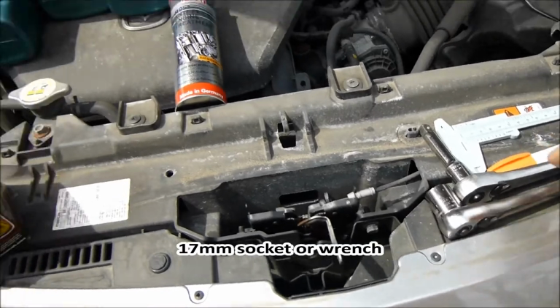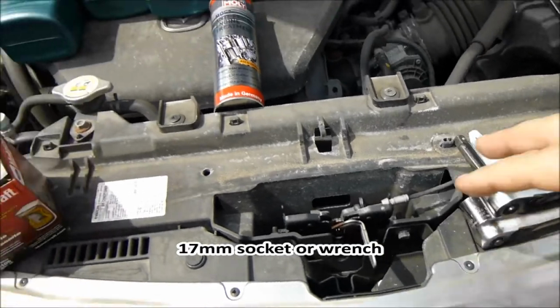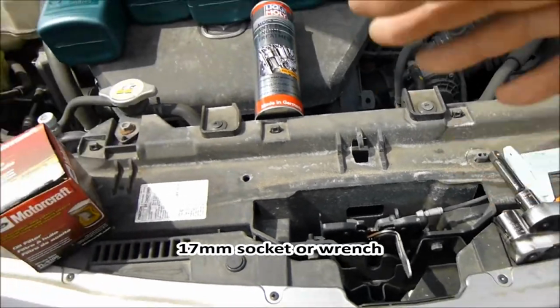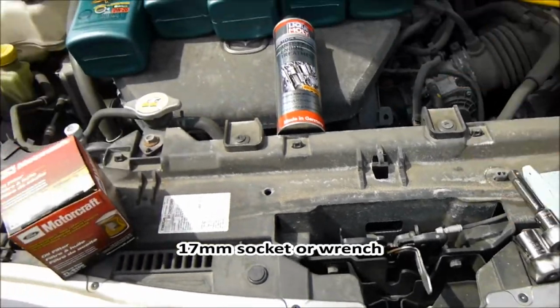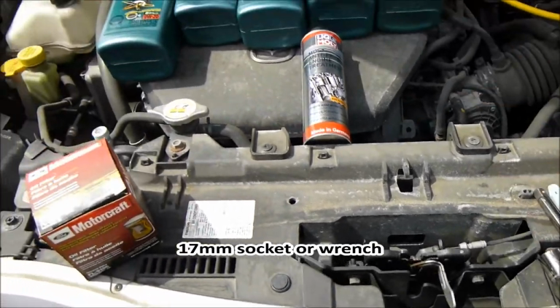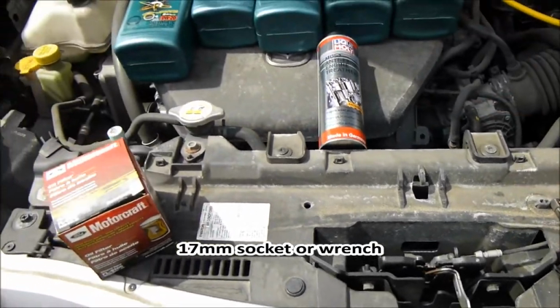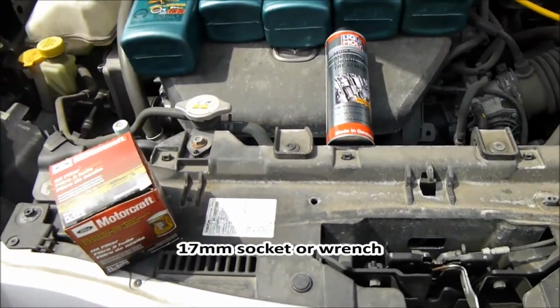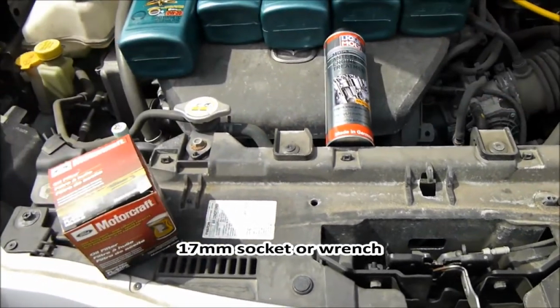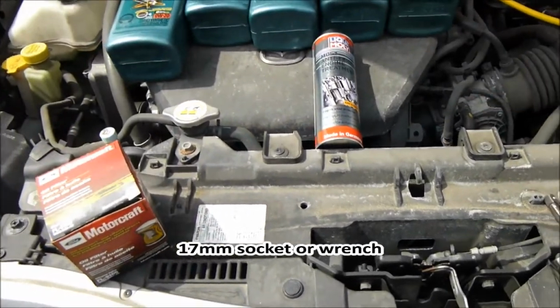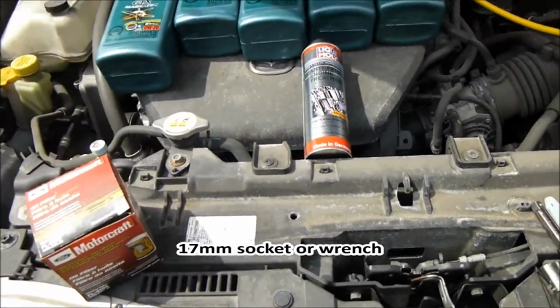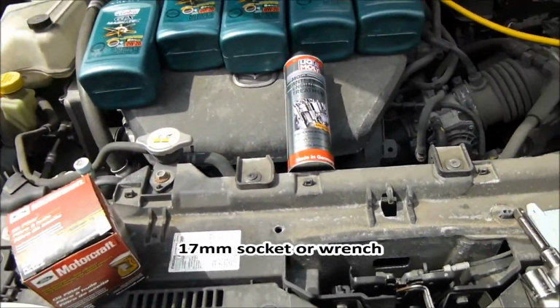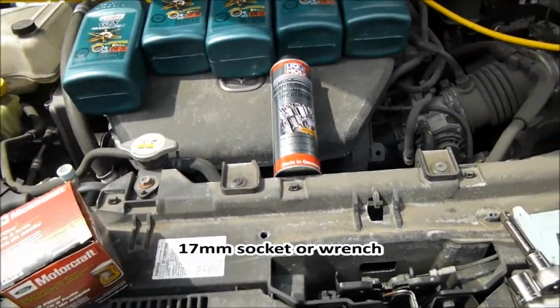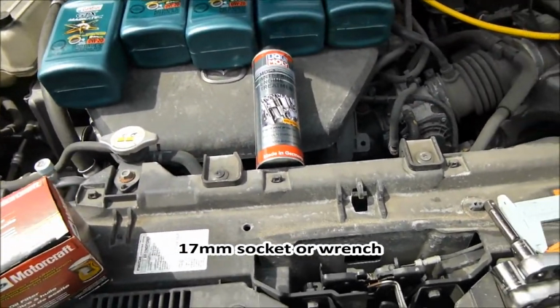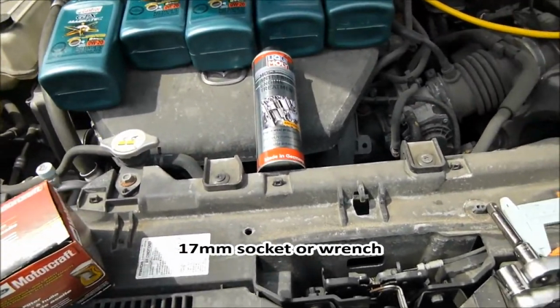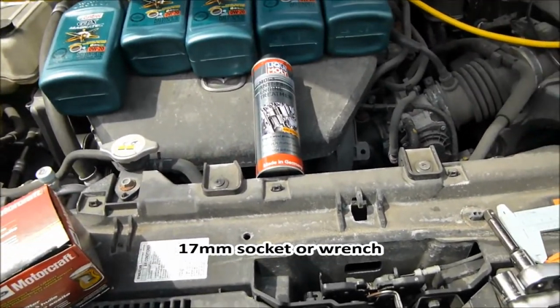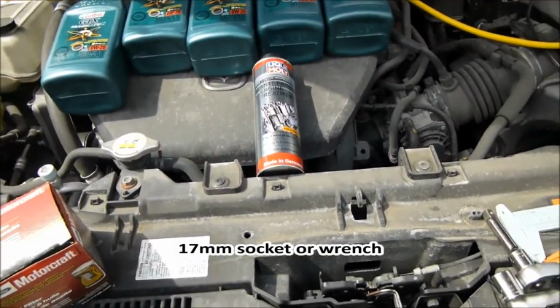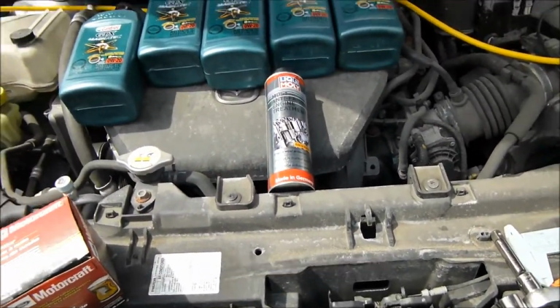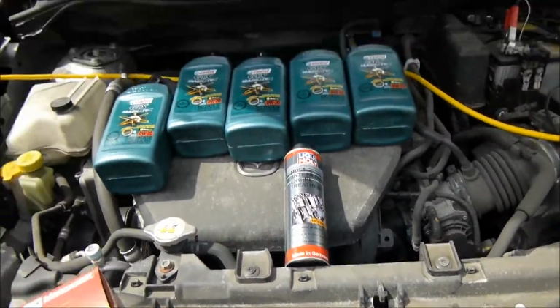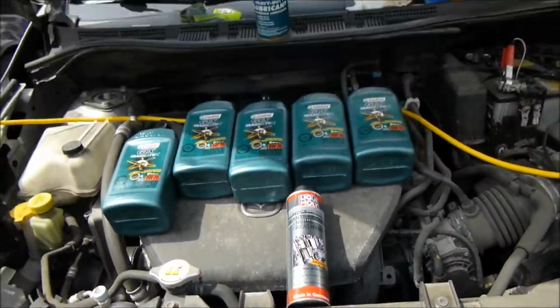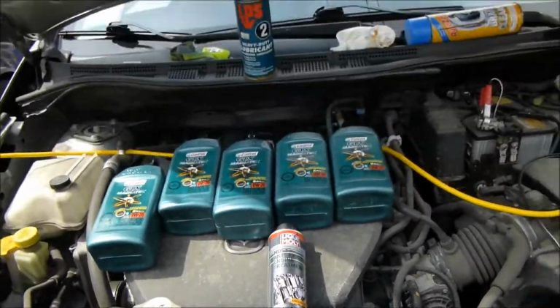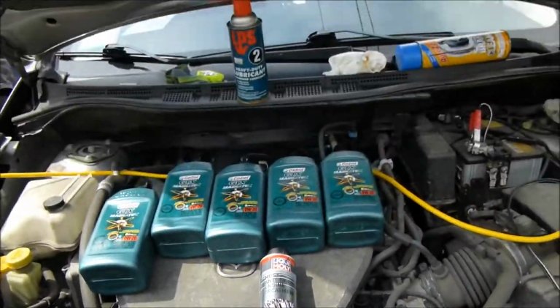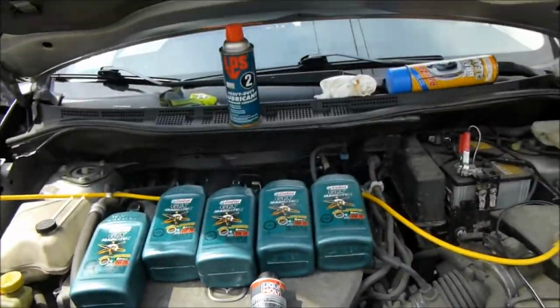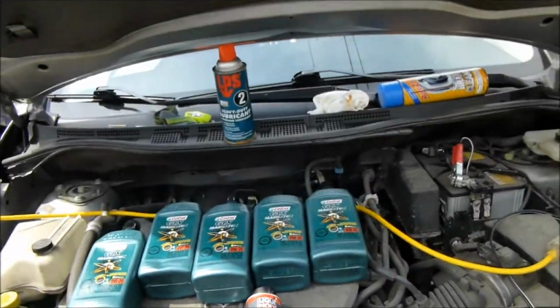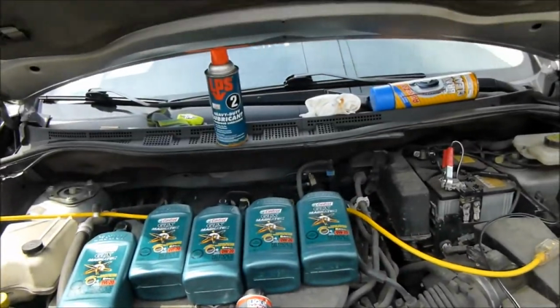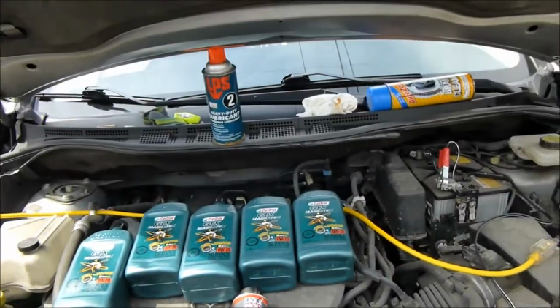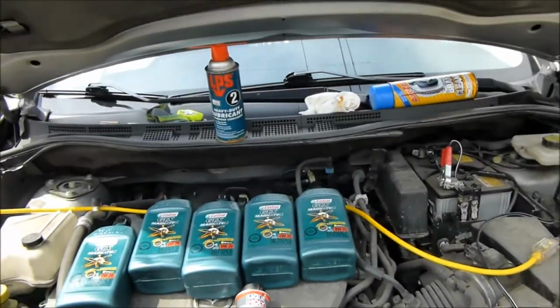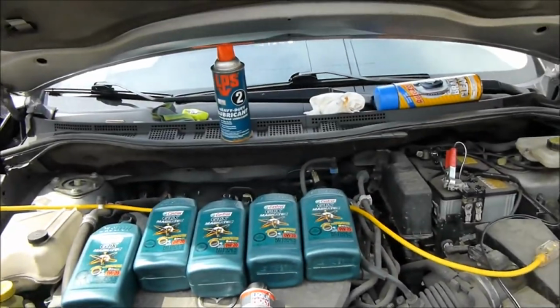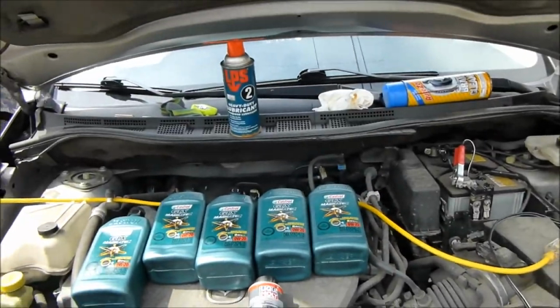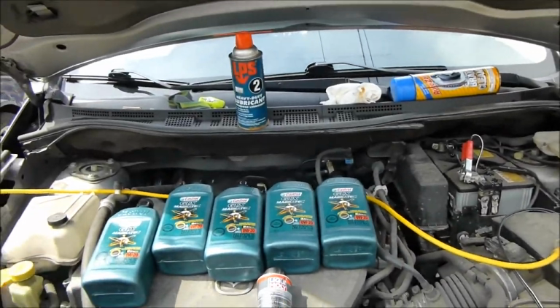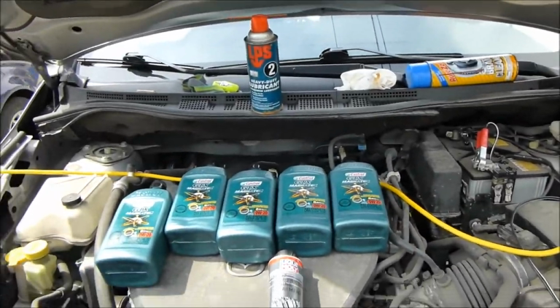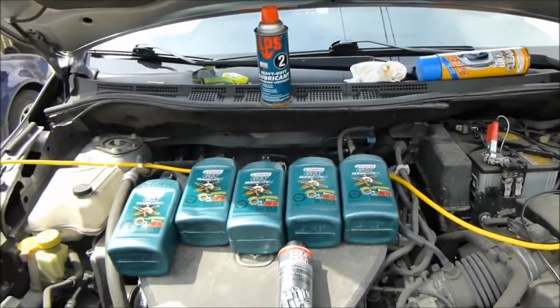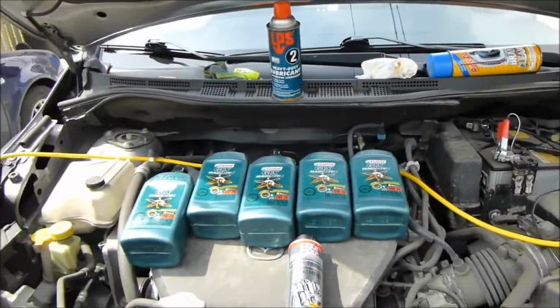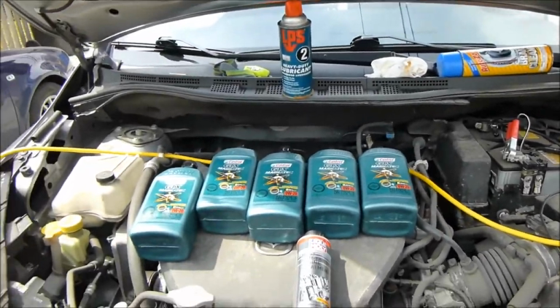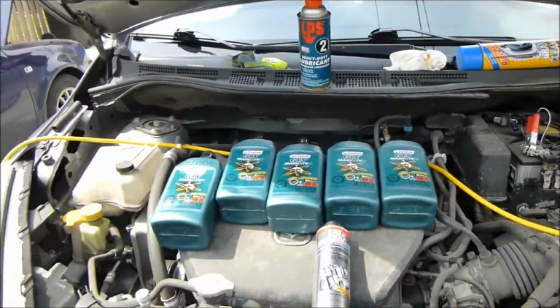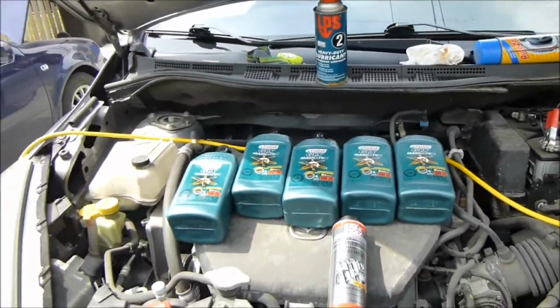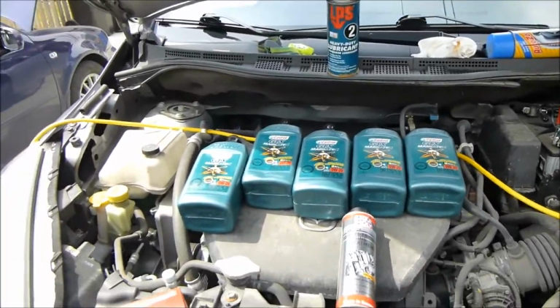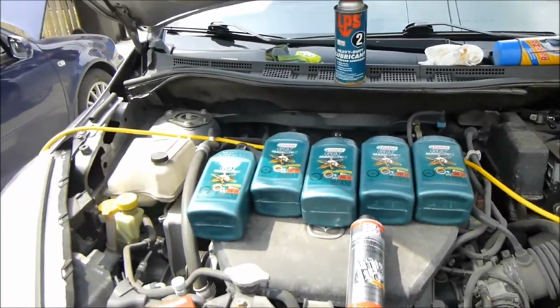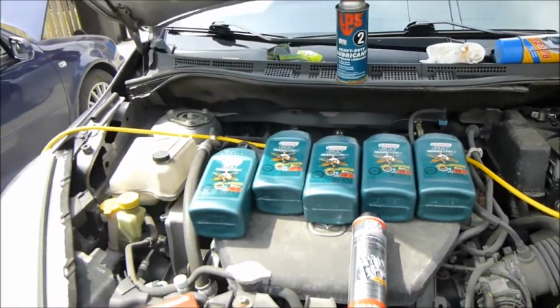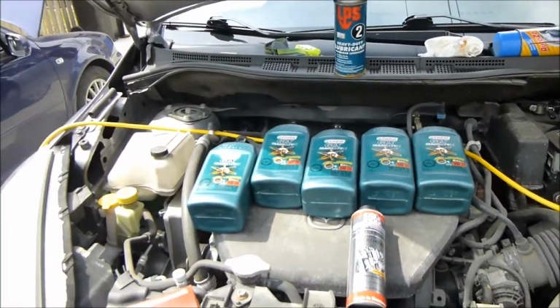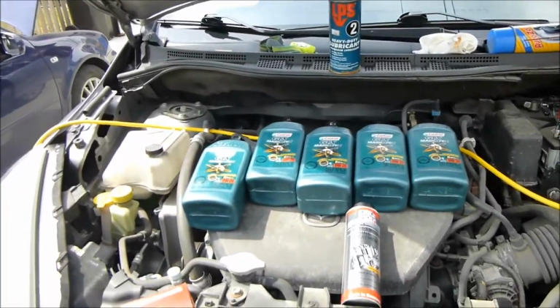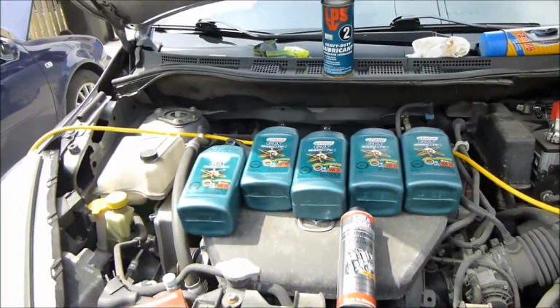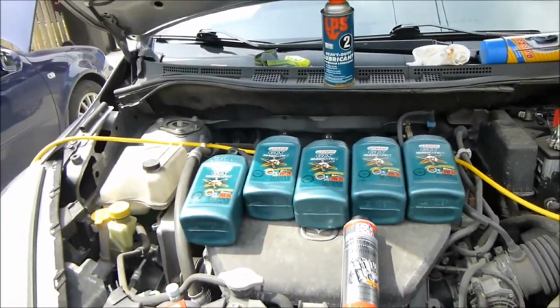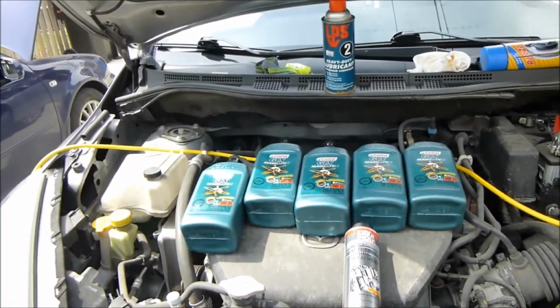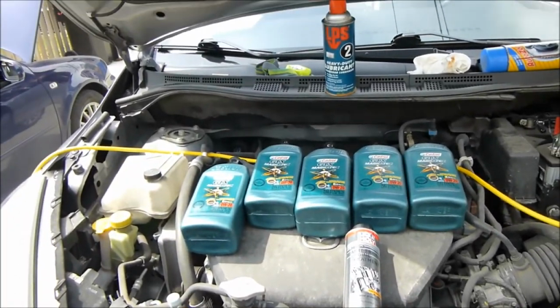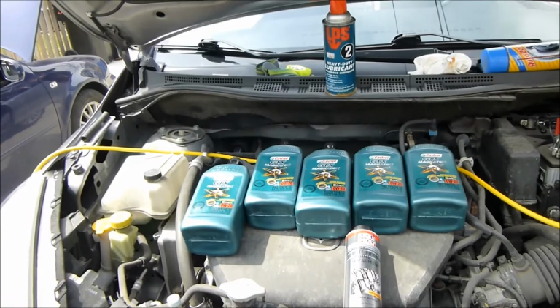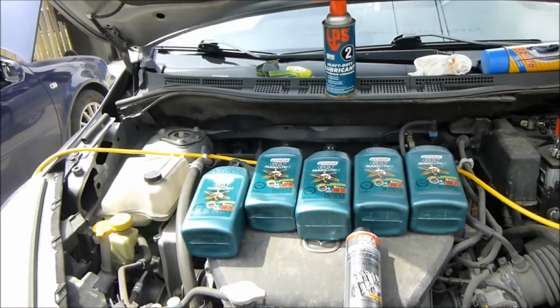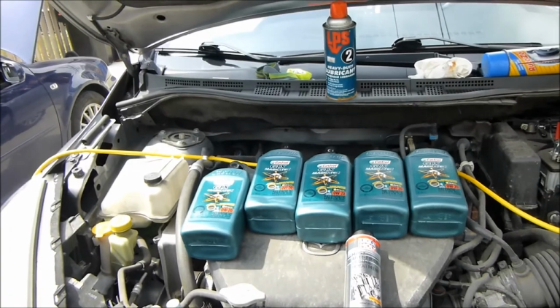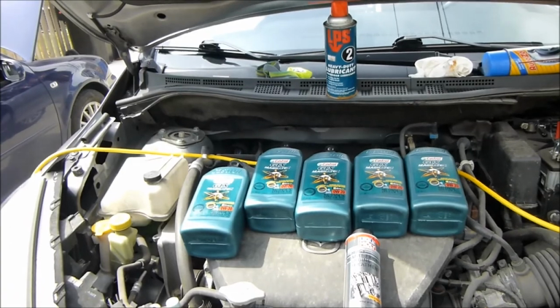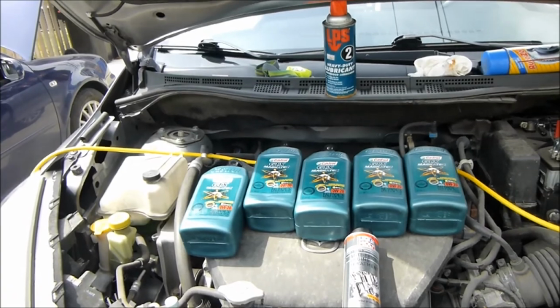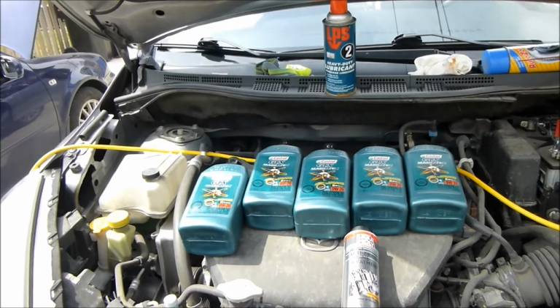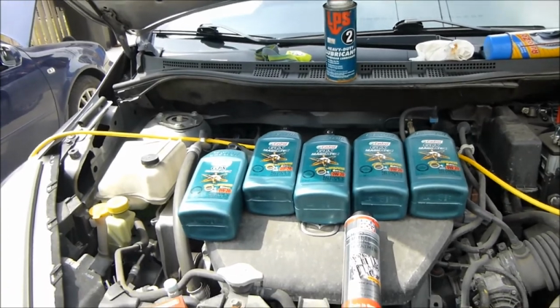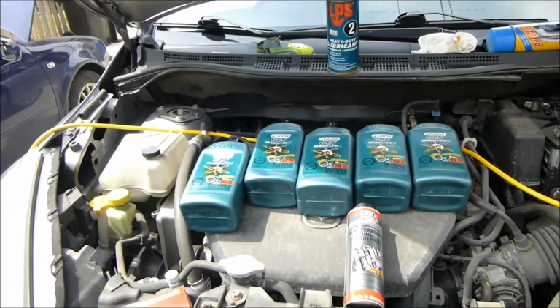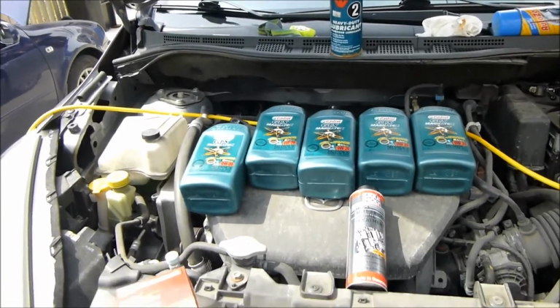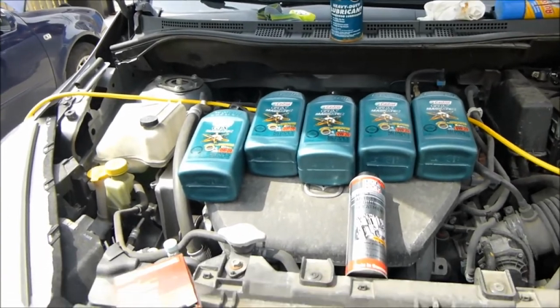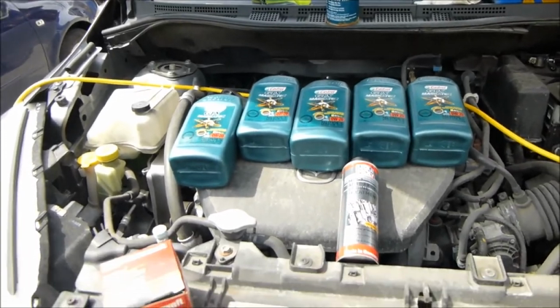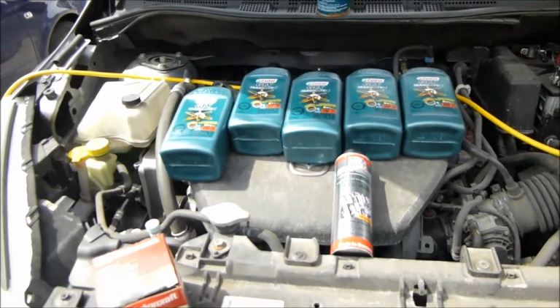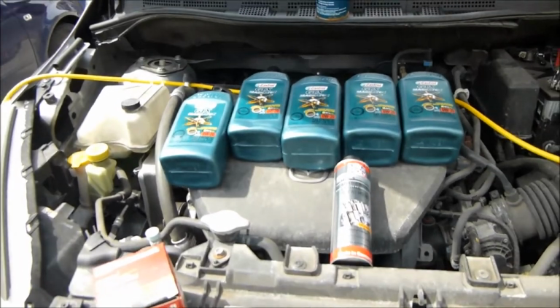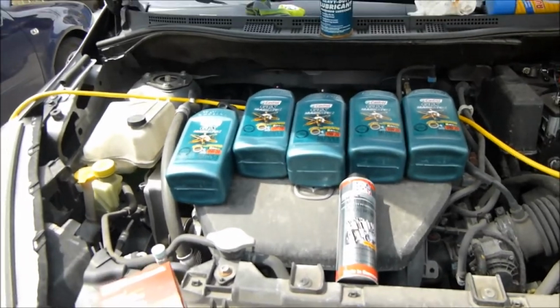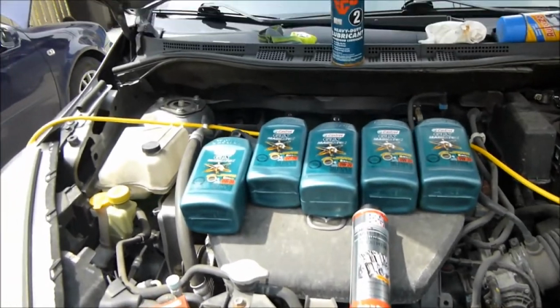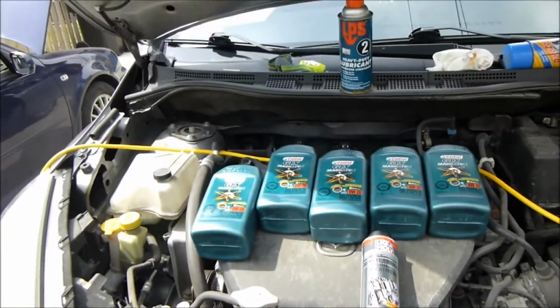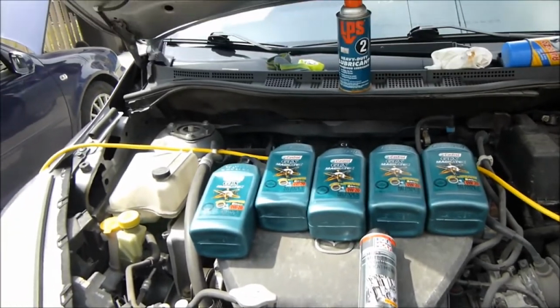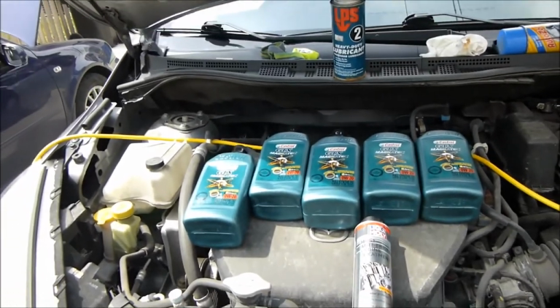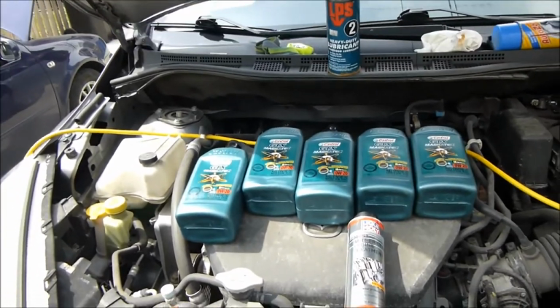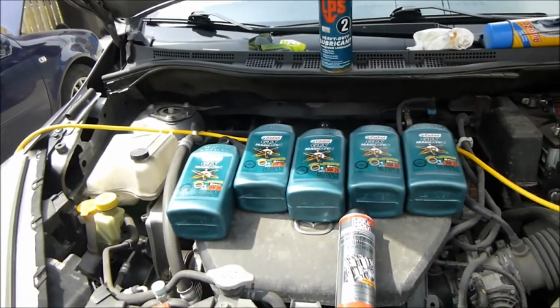Also the usual assortment of lubricants, chemicals, cleaners, rags, etc. Magnetic pickup tools and tweezers.